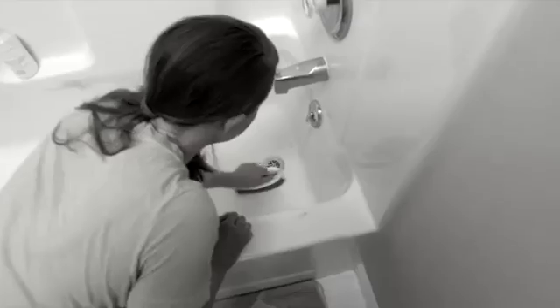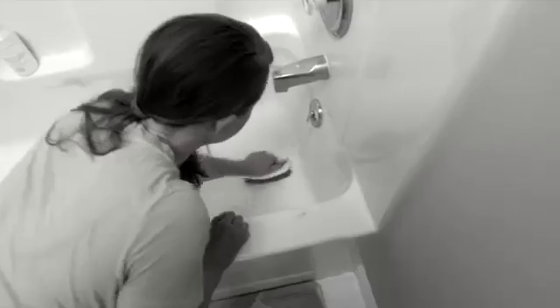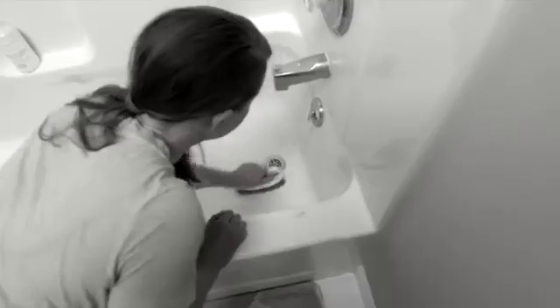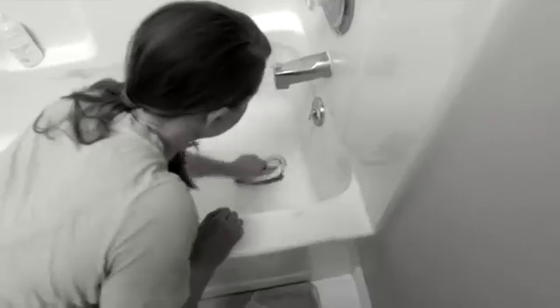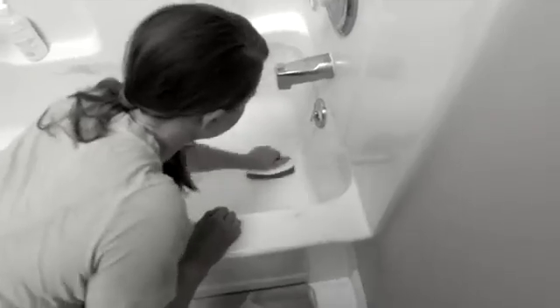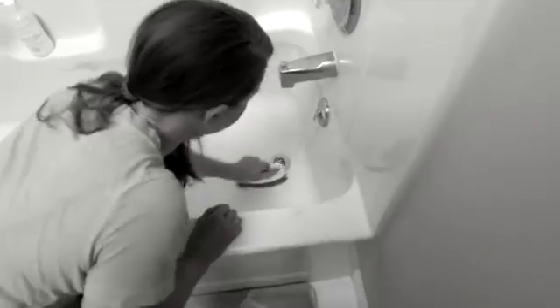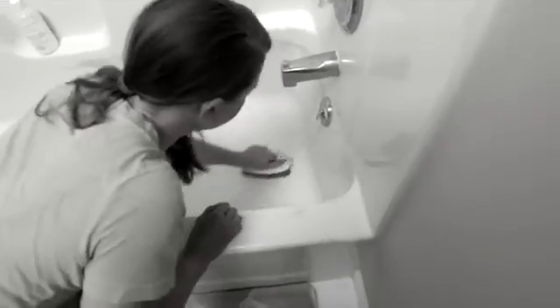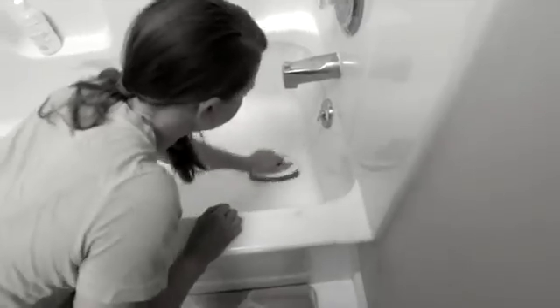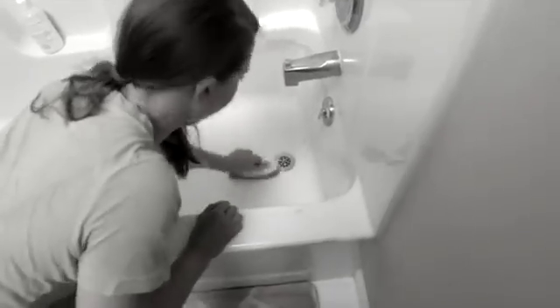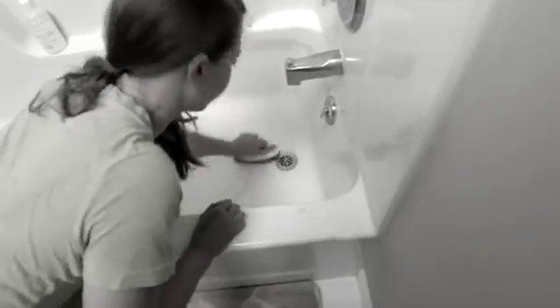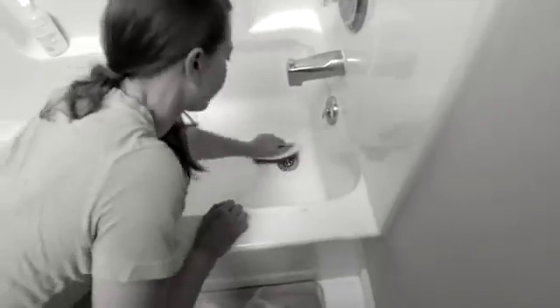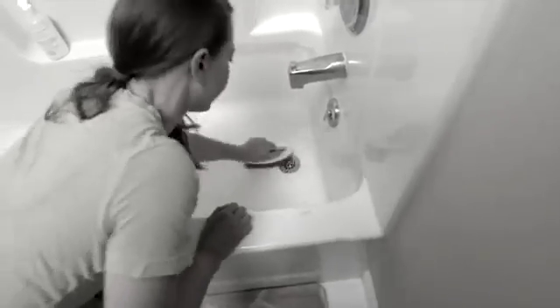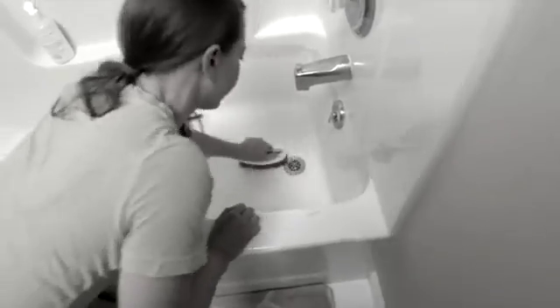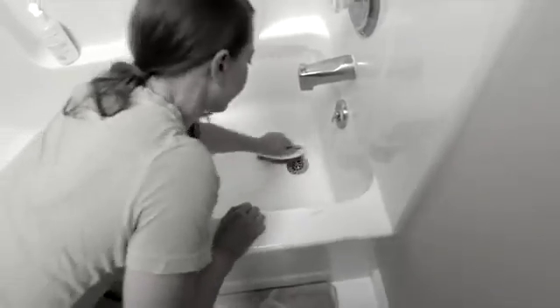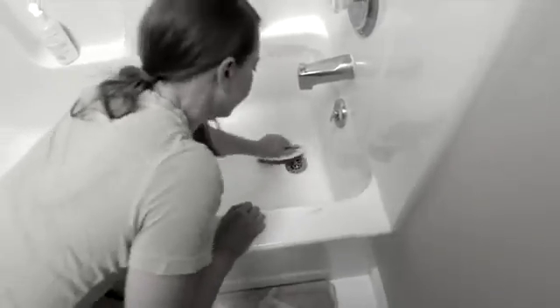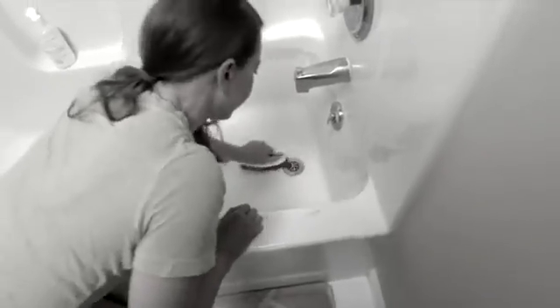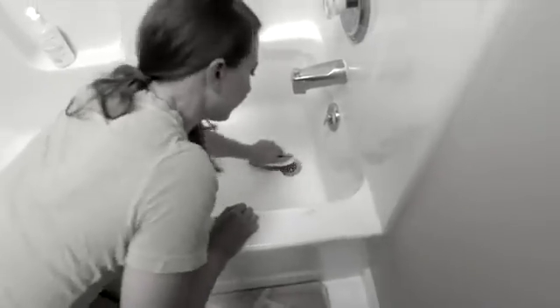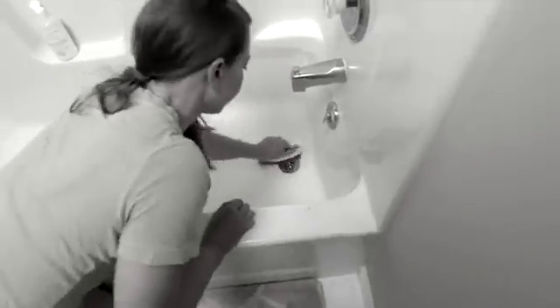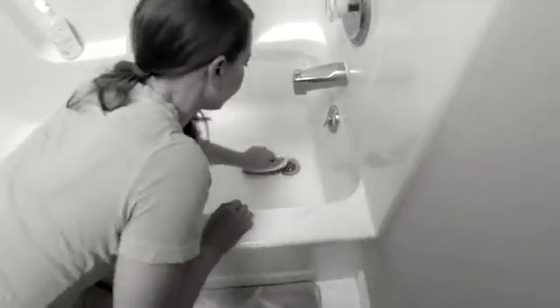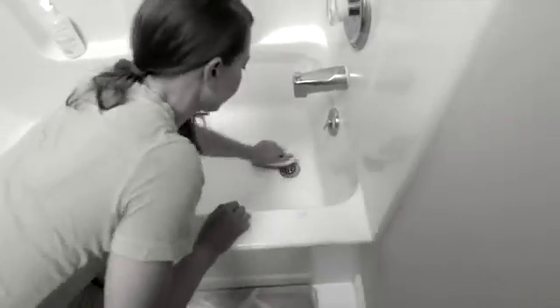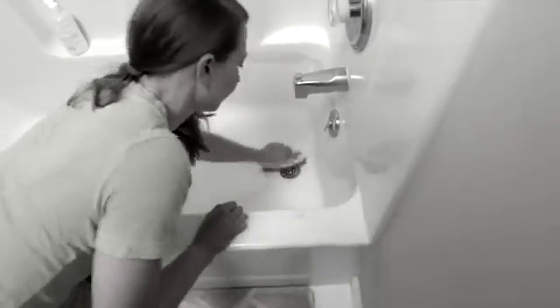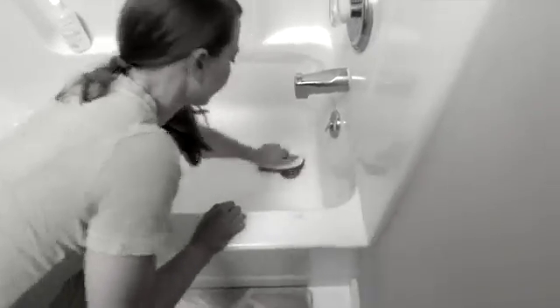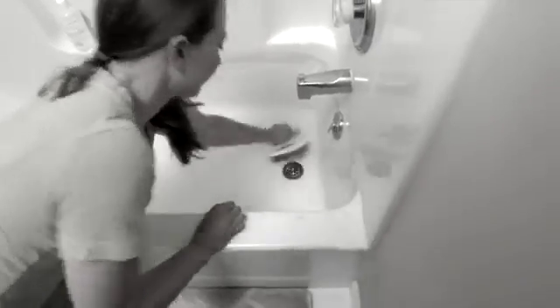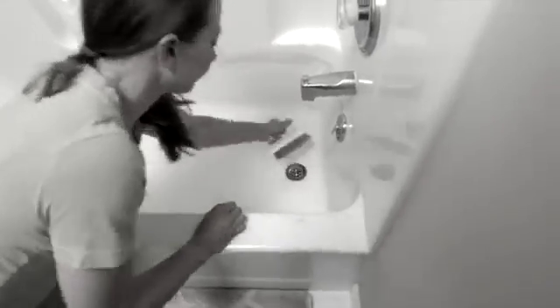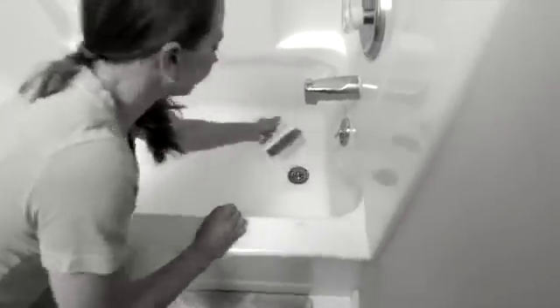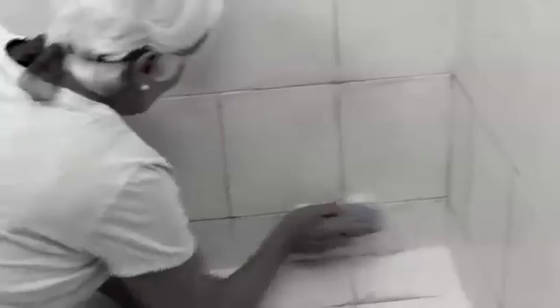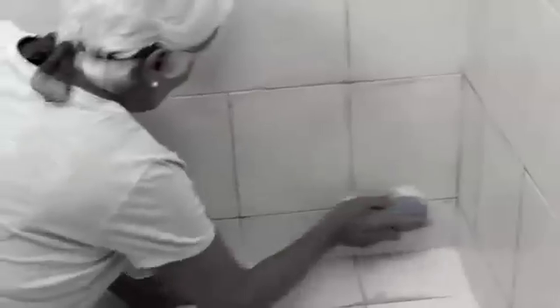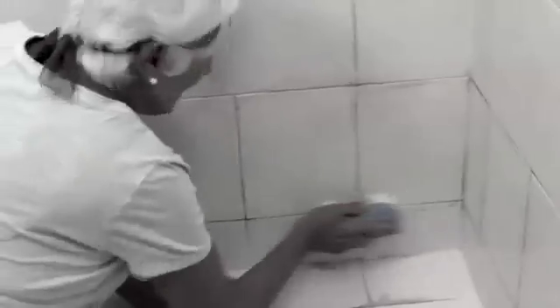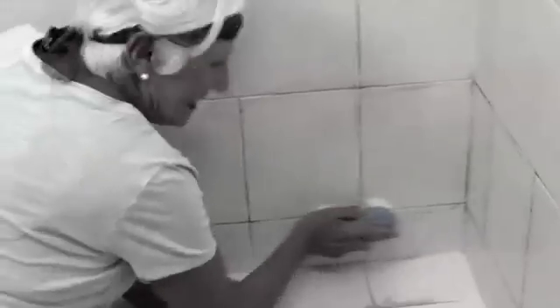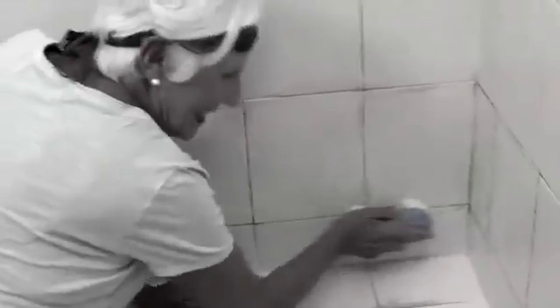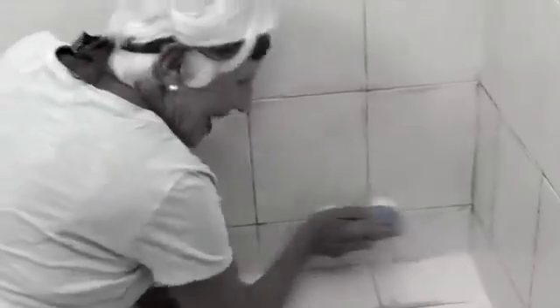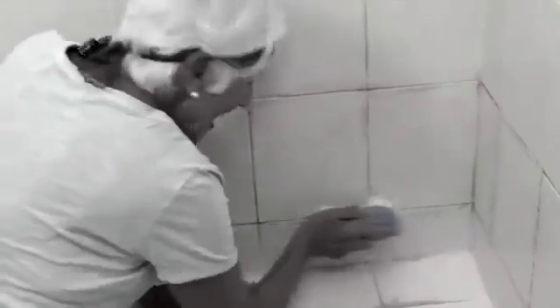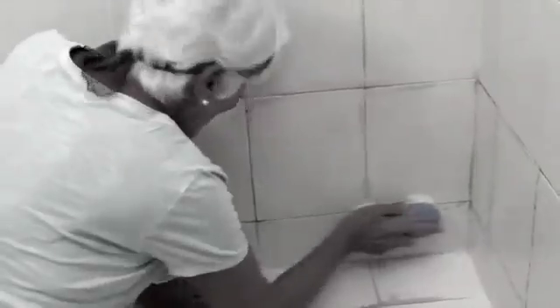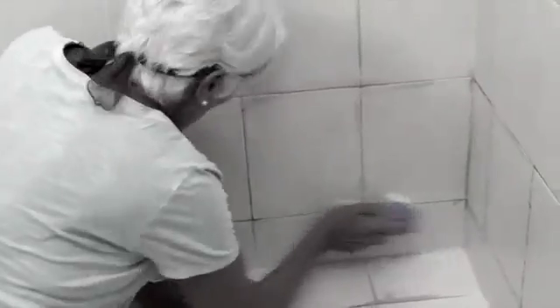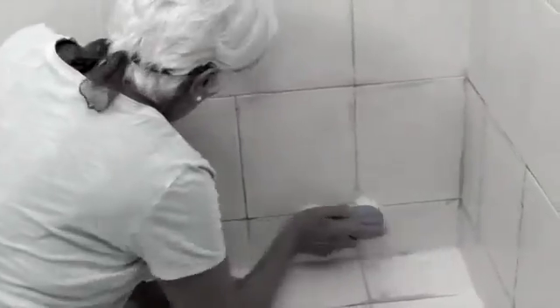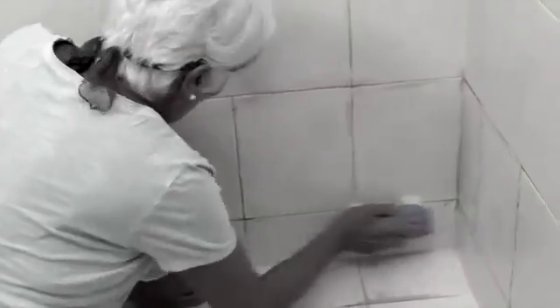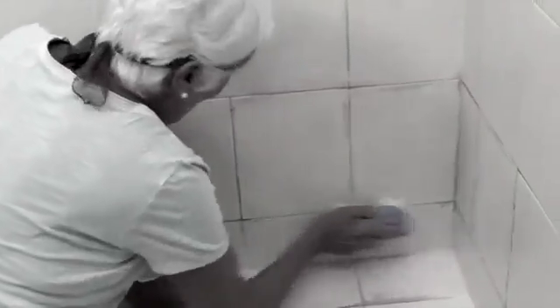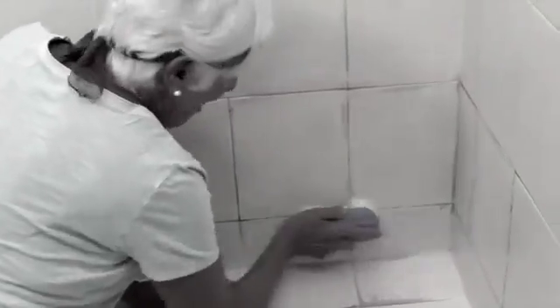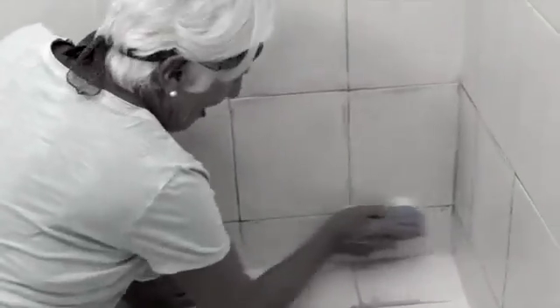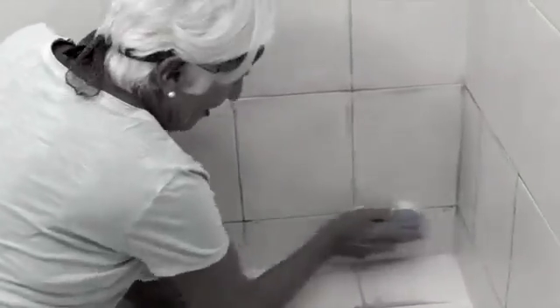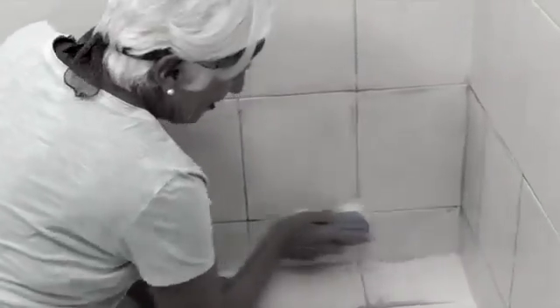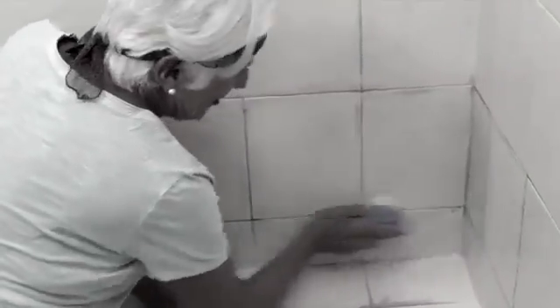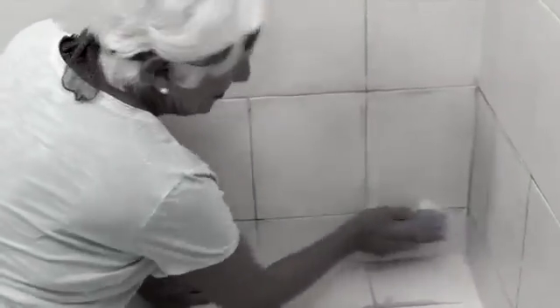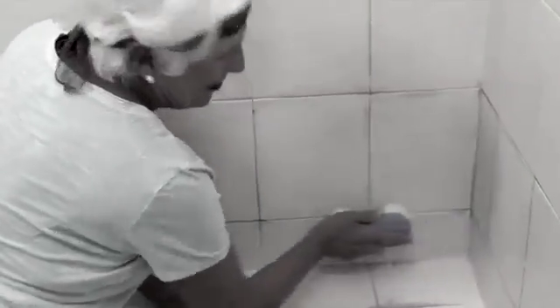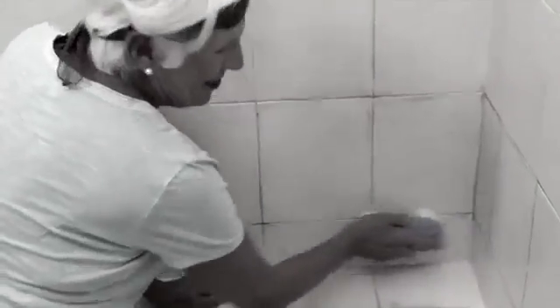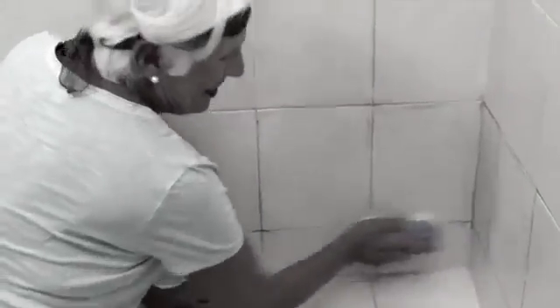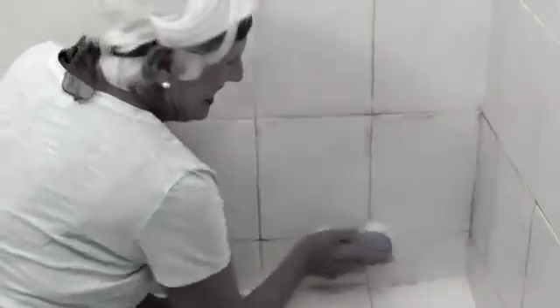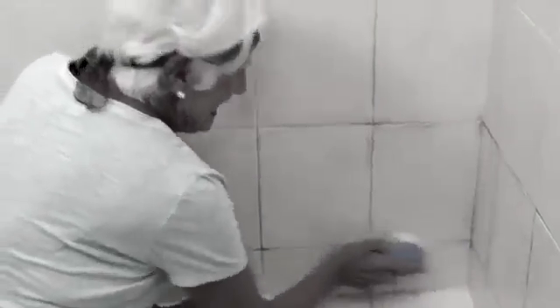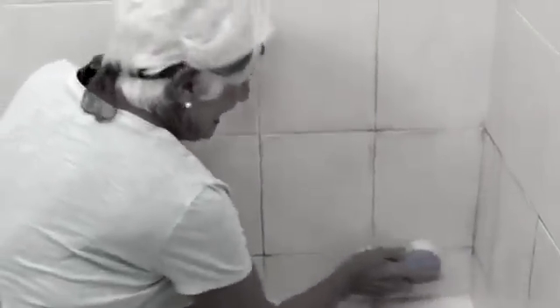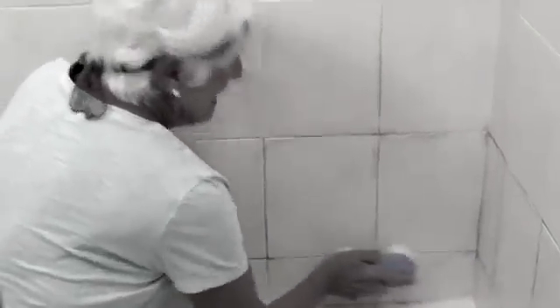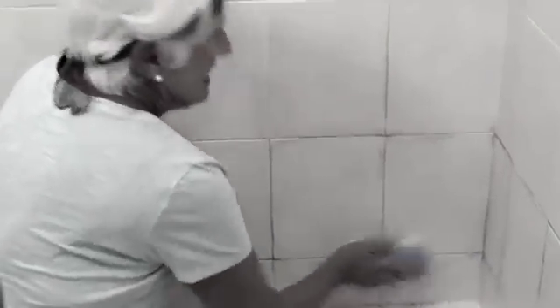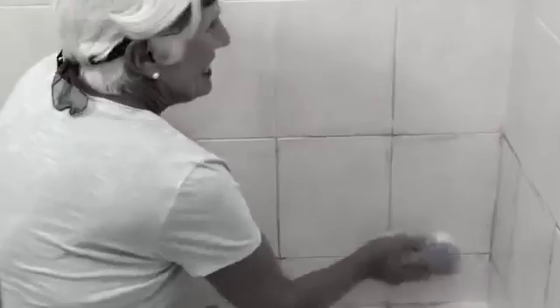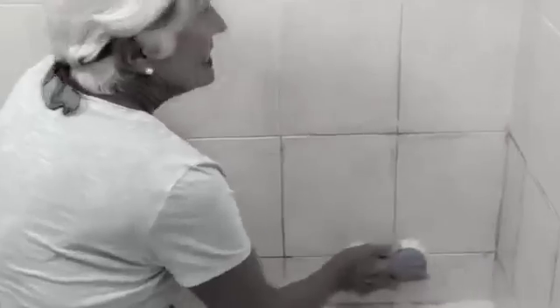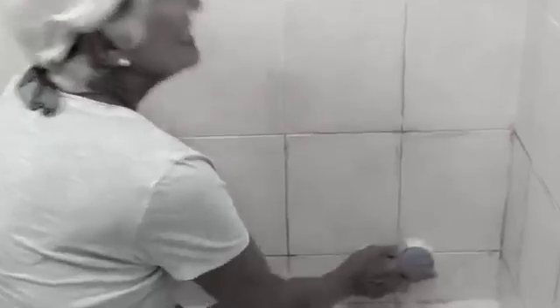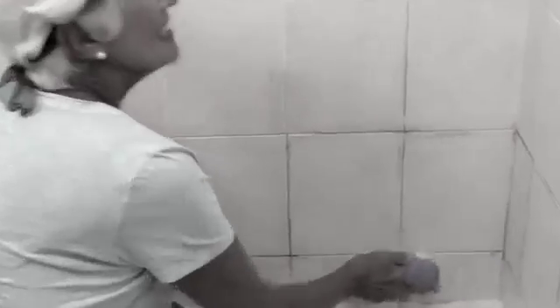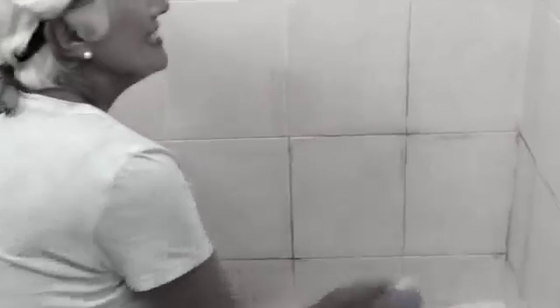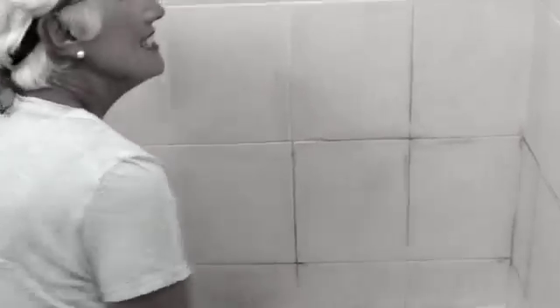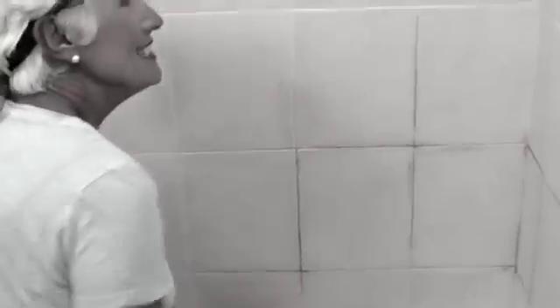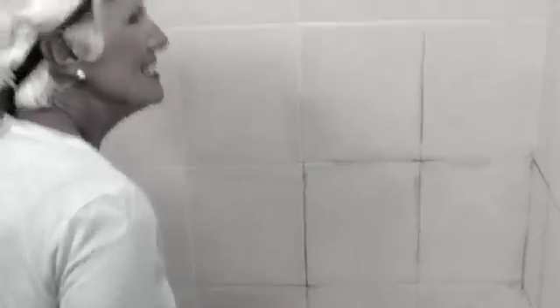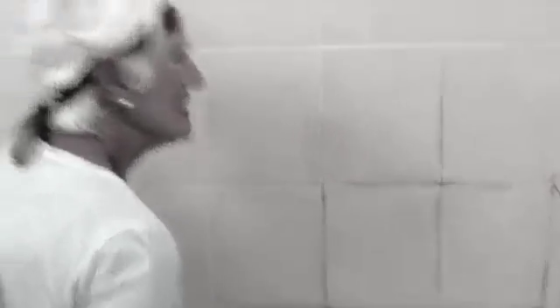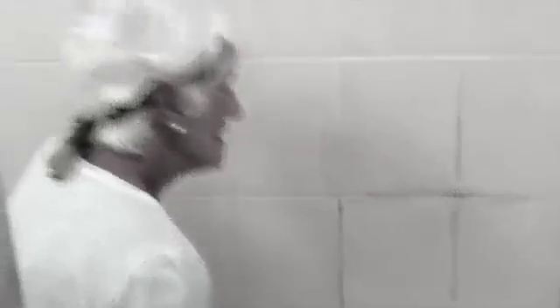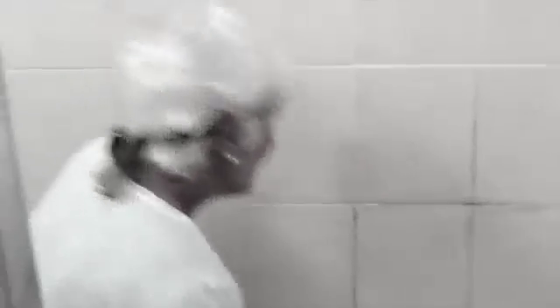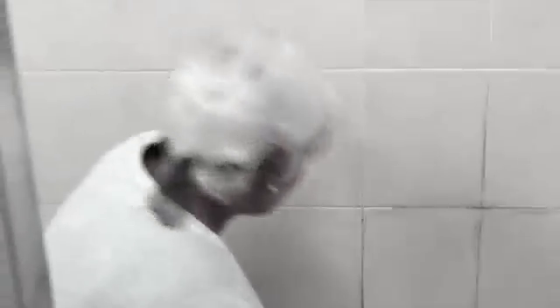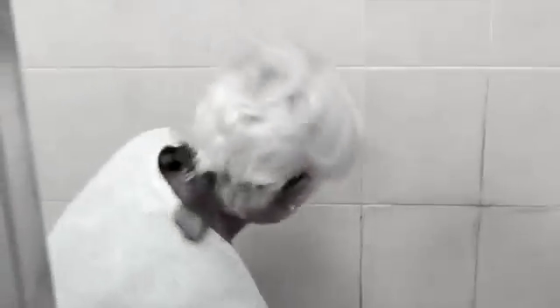Cleaning the tub is a back-breaking chore, and you can scrub your tile, but it always needs more. There has to be an easier way.